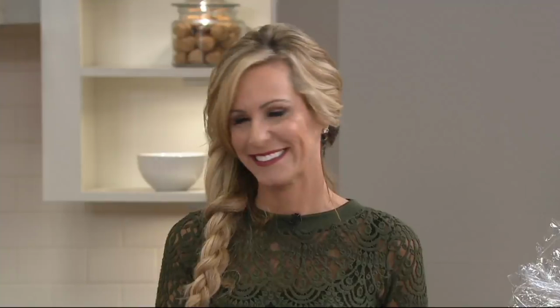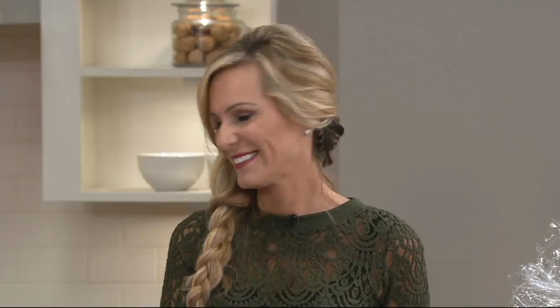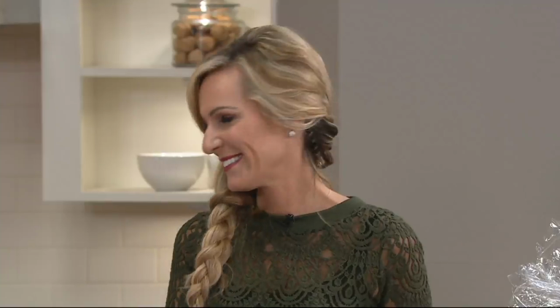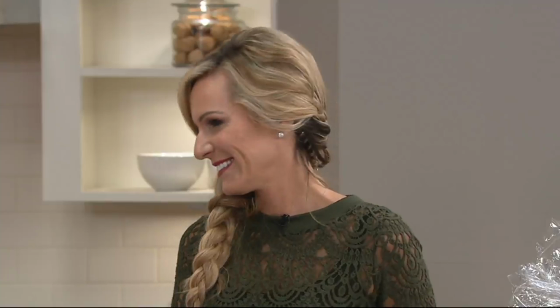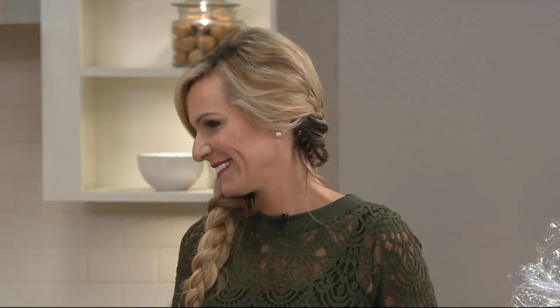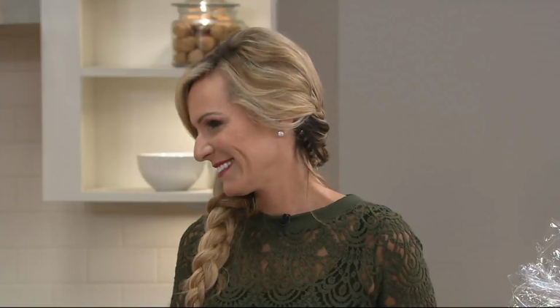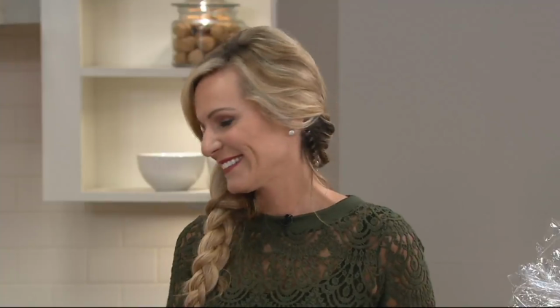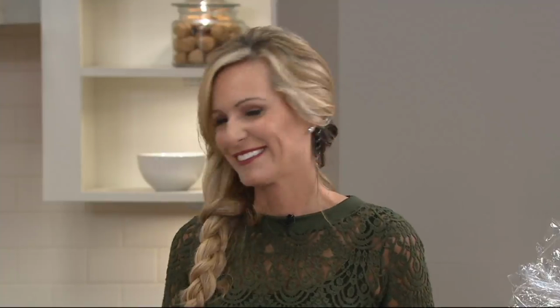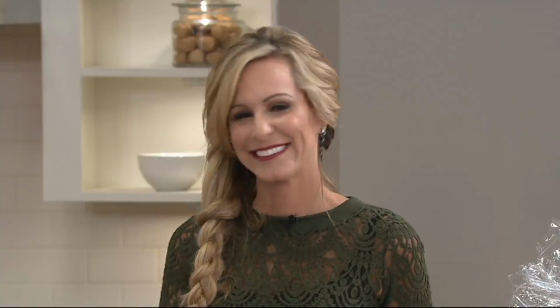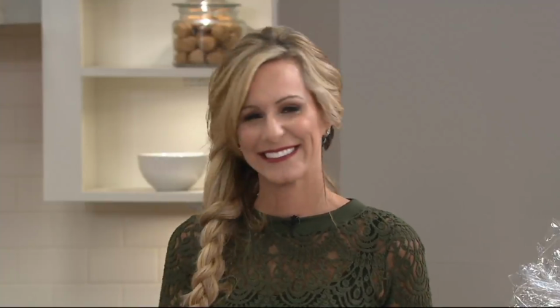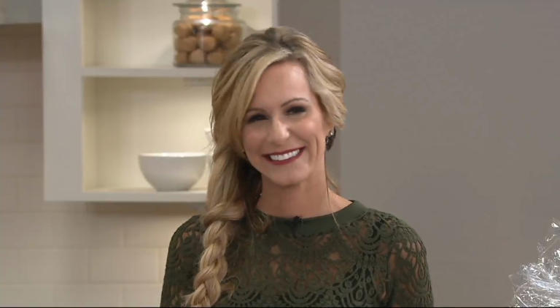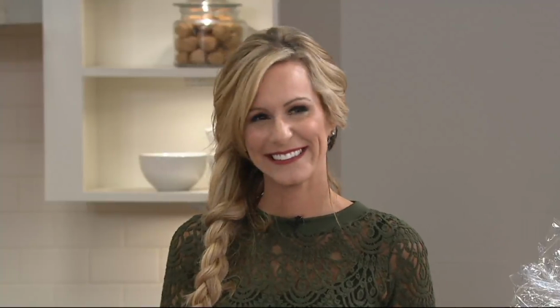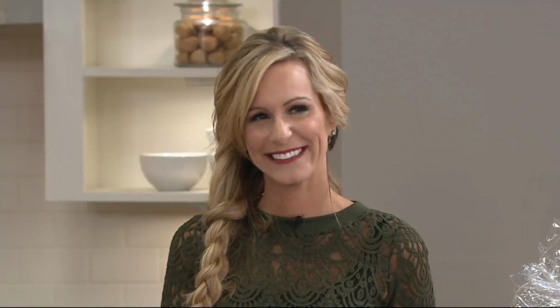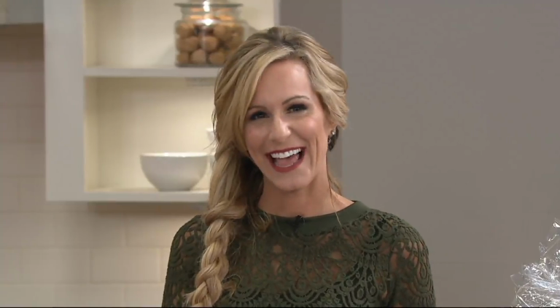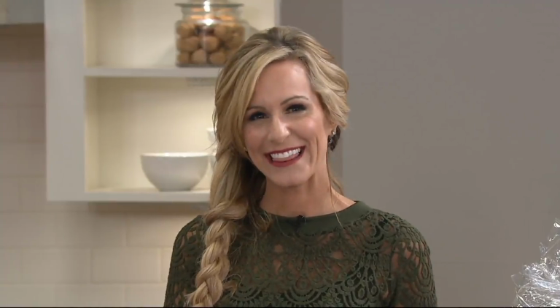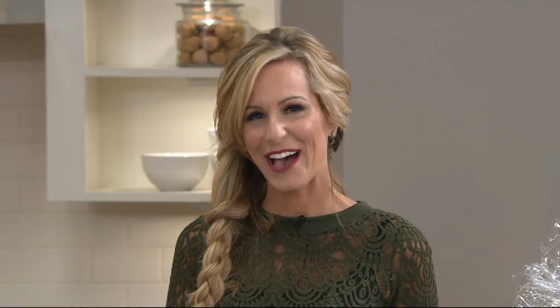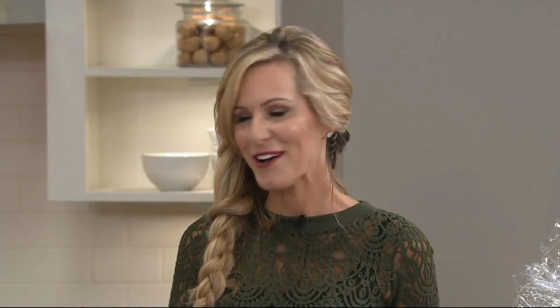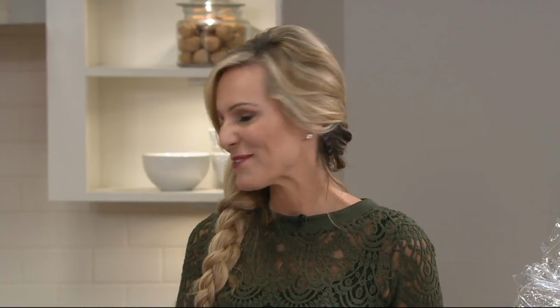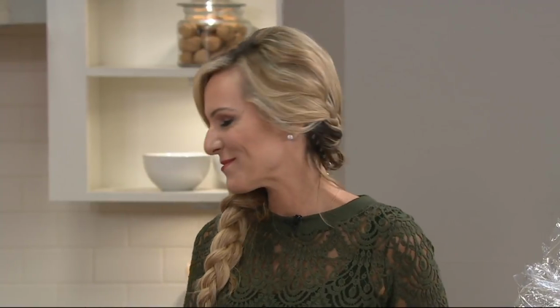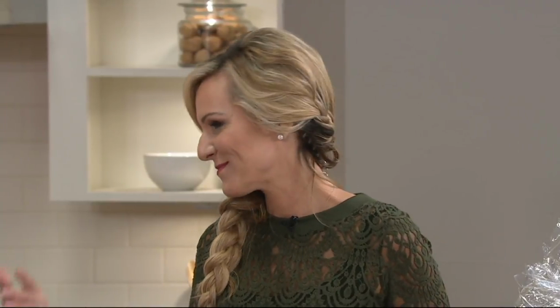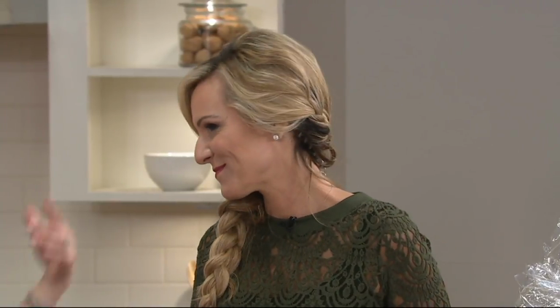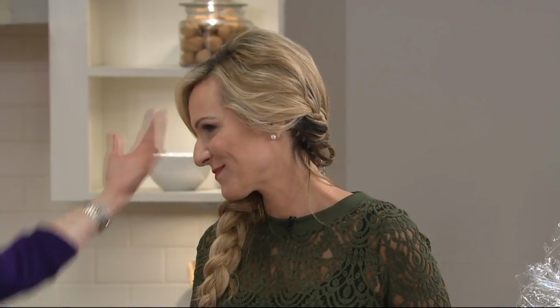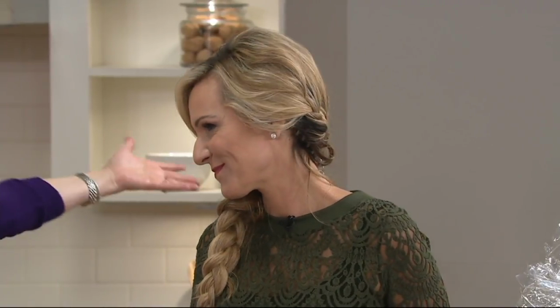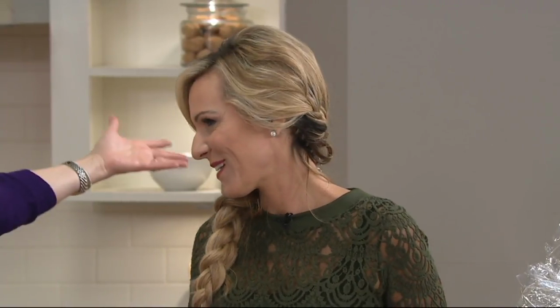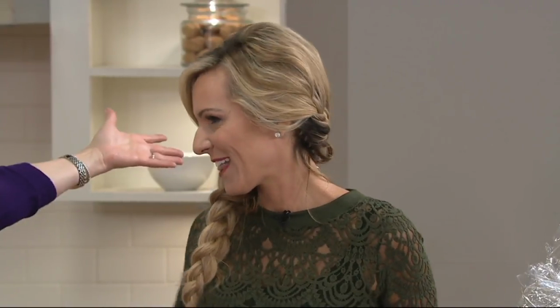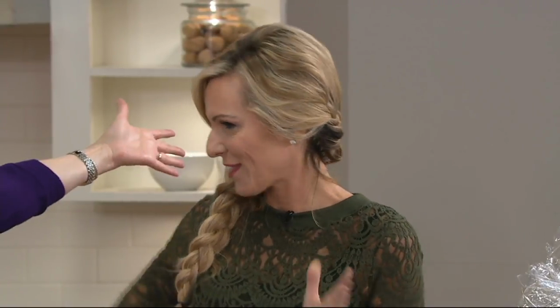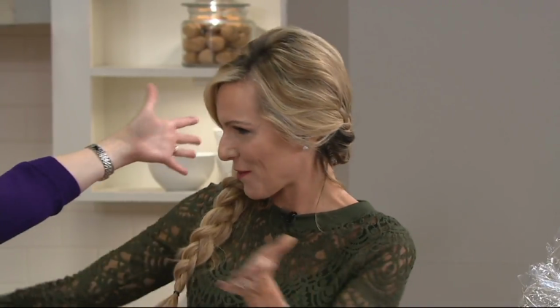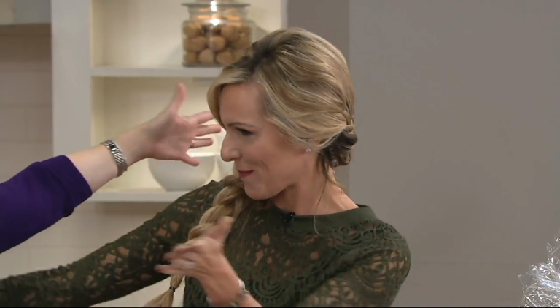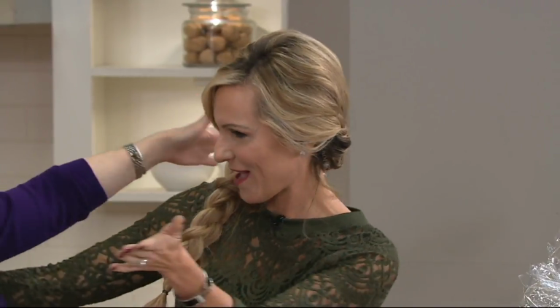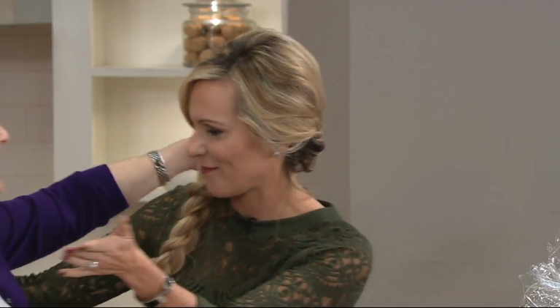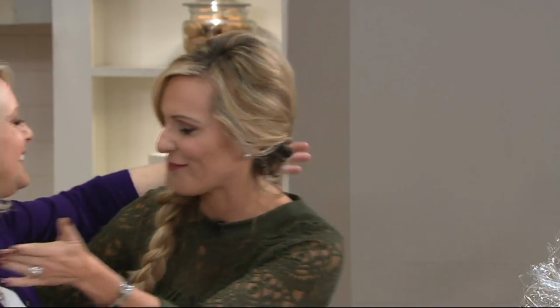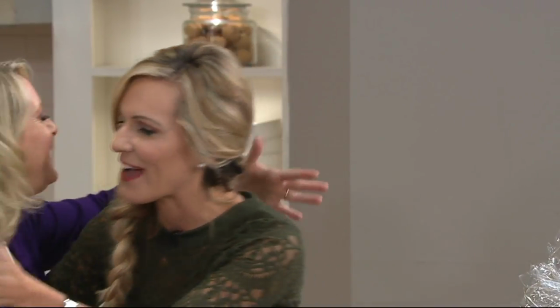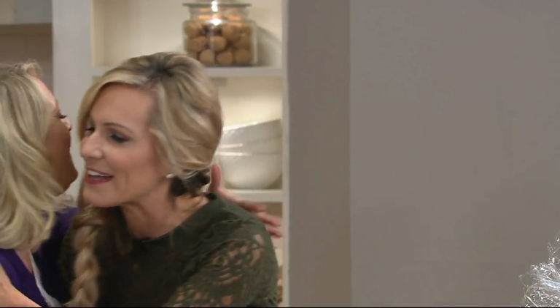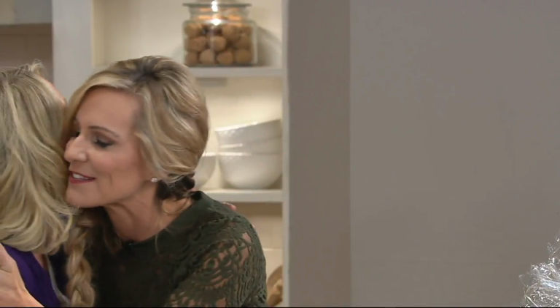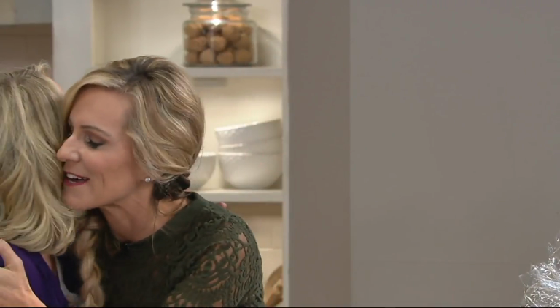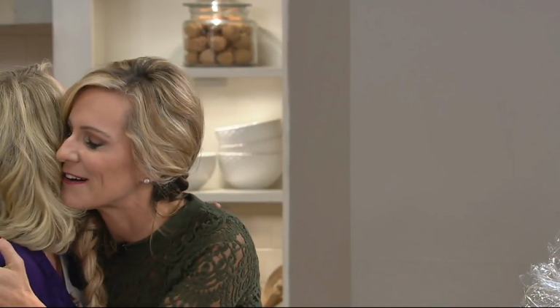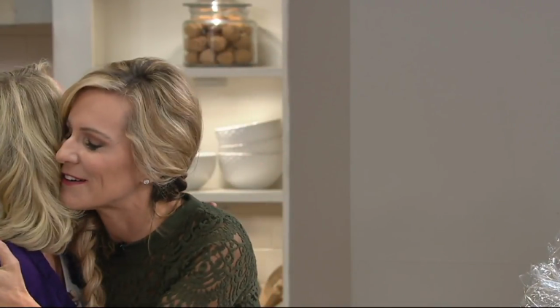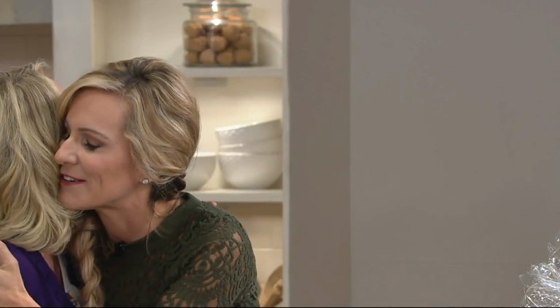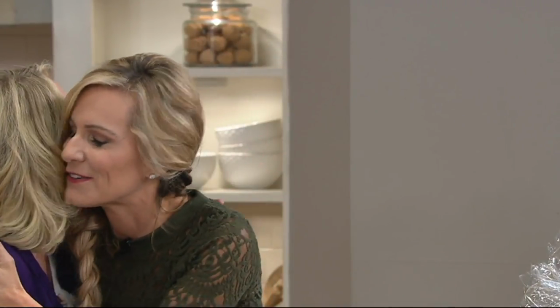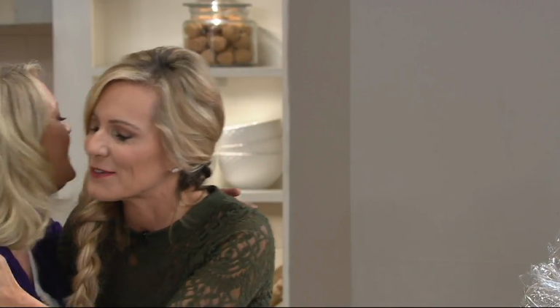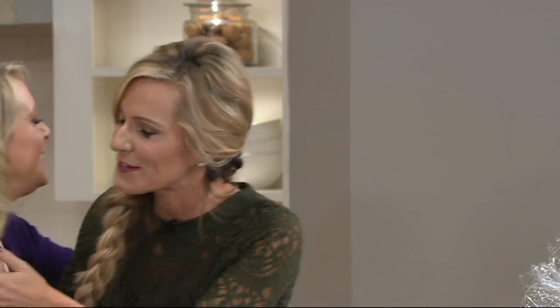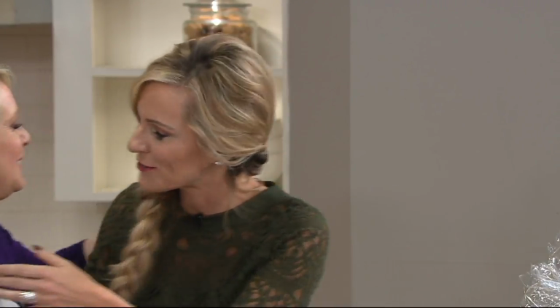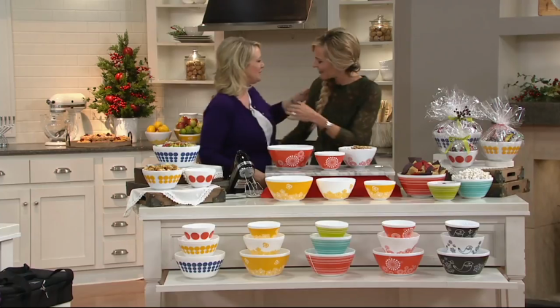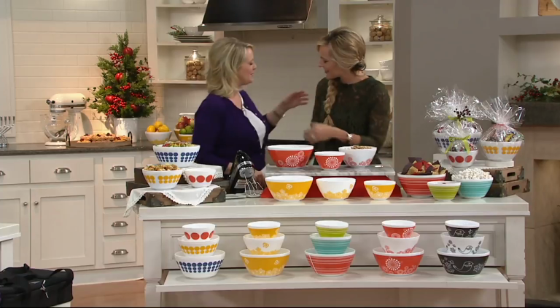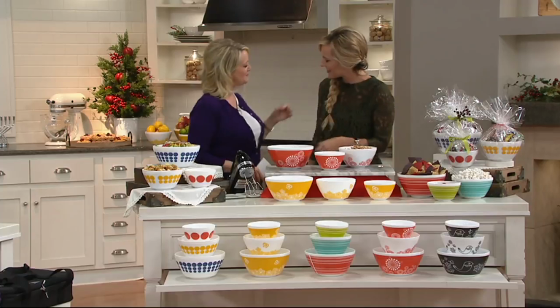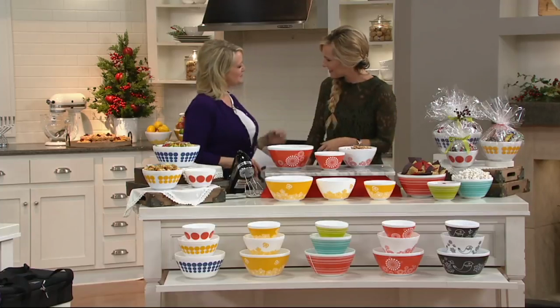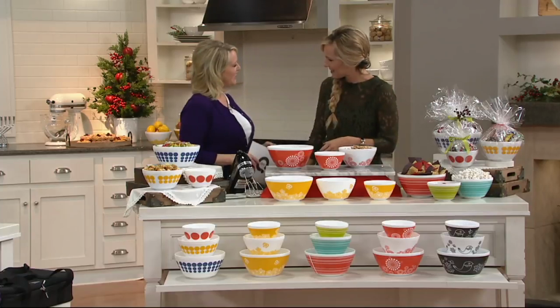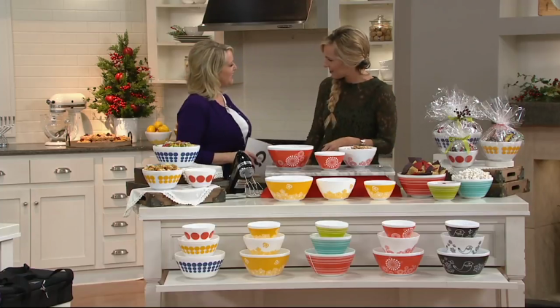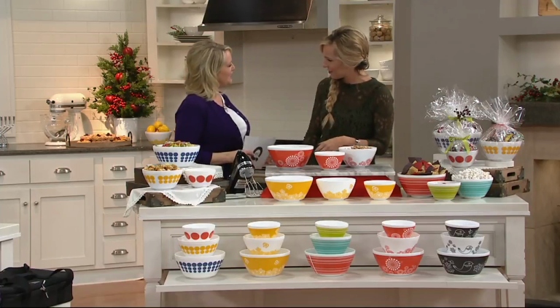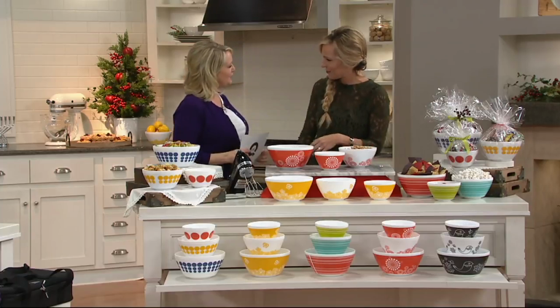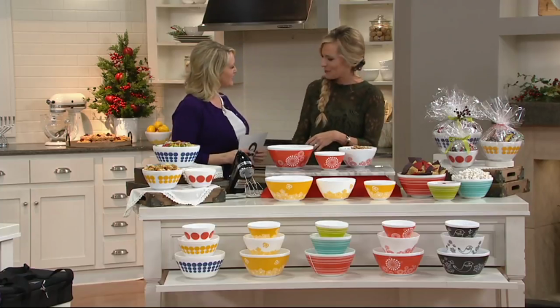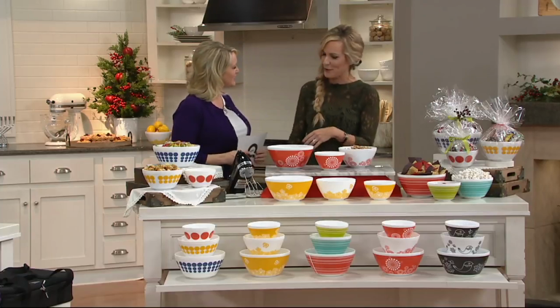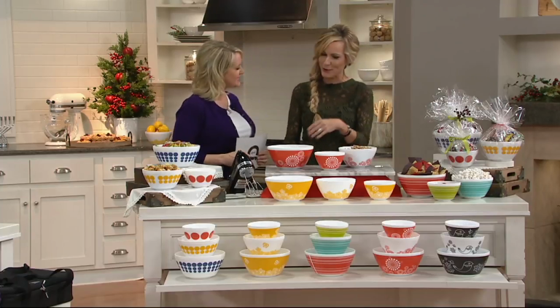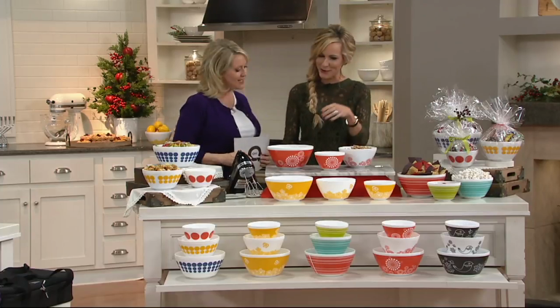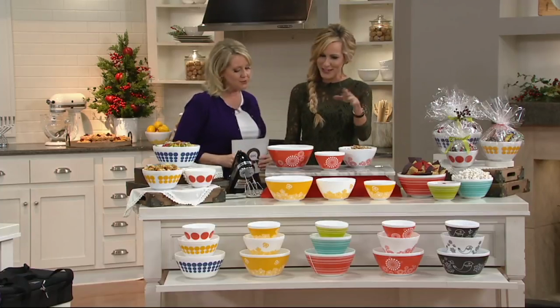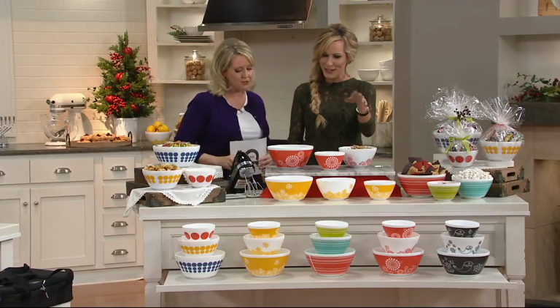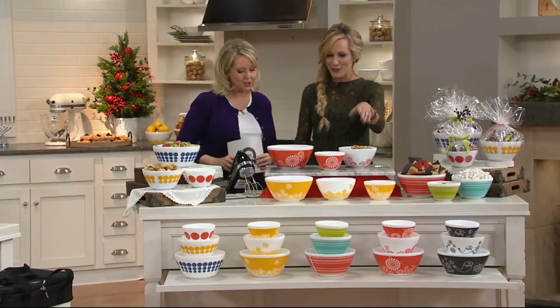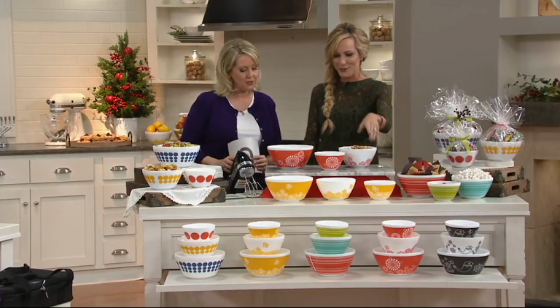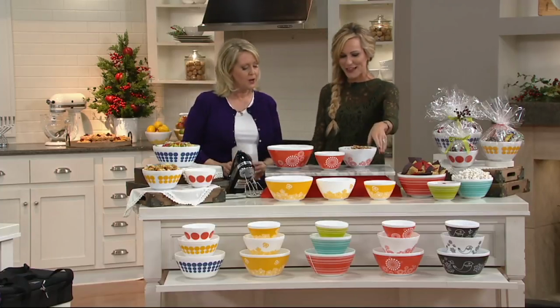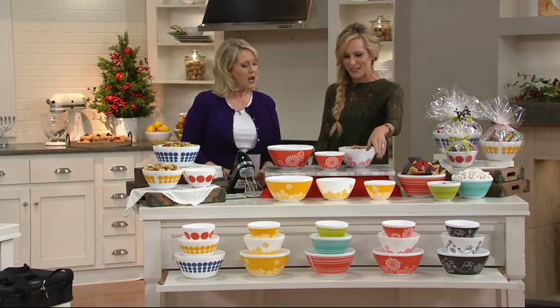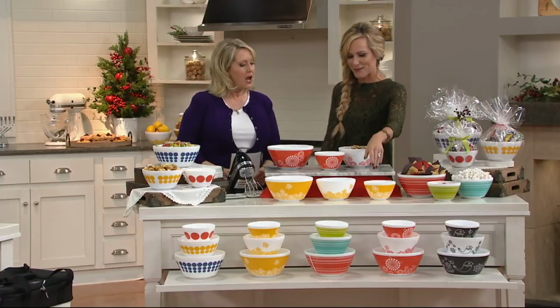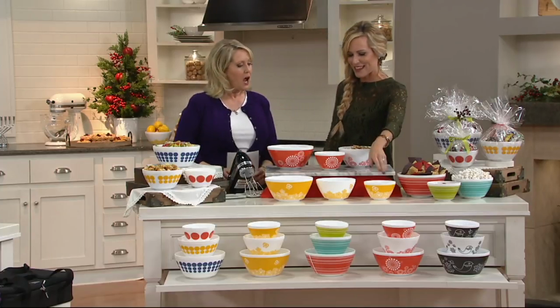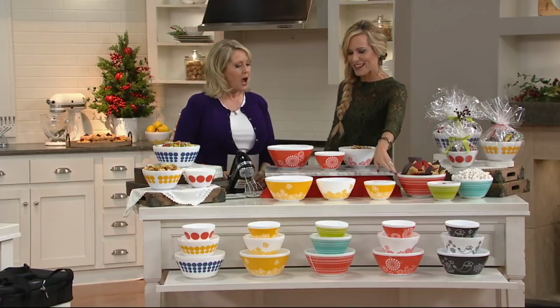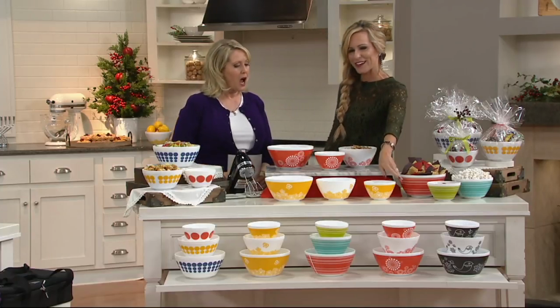She has brought it to us and she is bringing us Pyrex. Hello, my friends. How are you? Great to see you. Great to see you too. Great to be here.